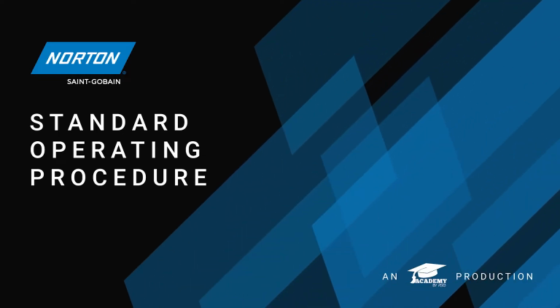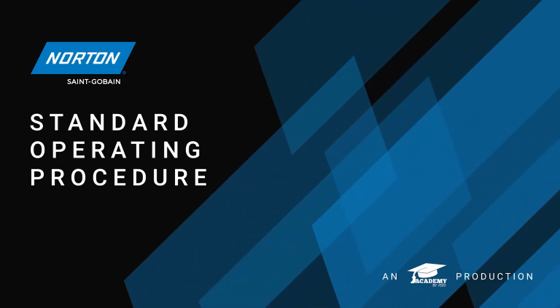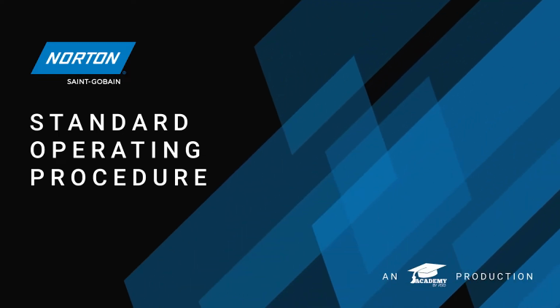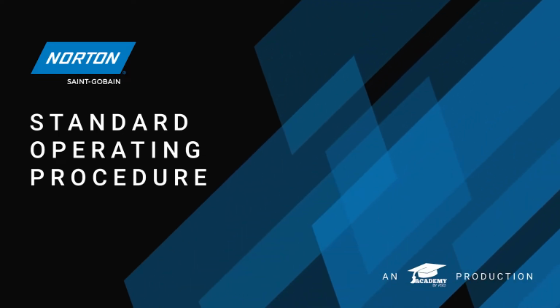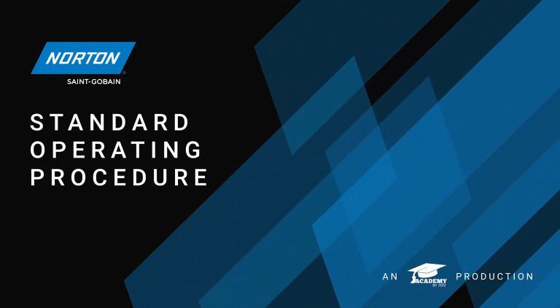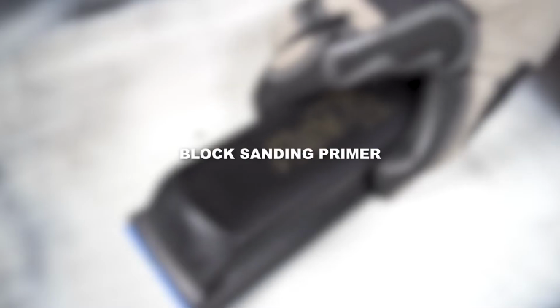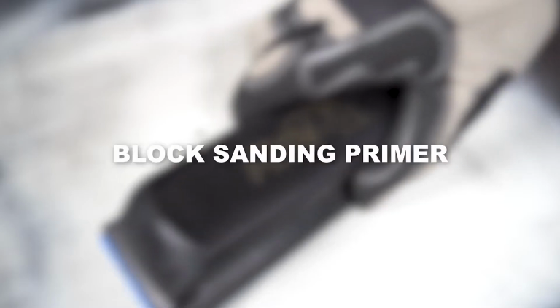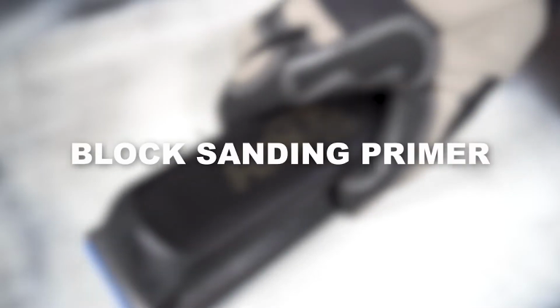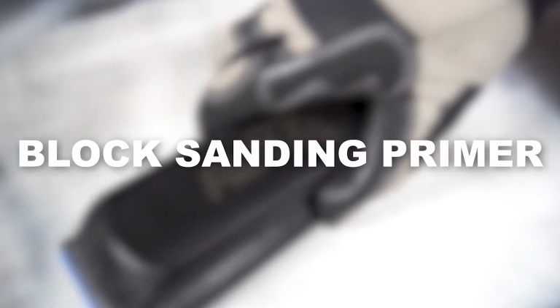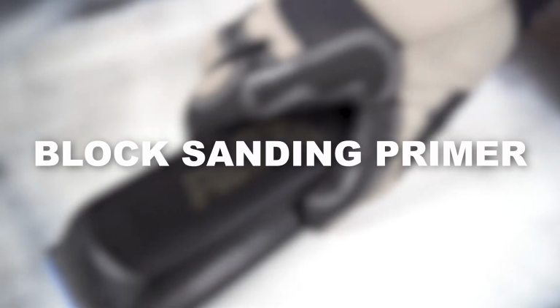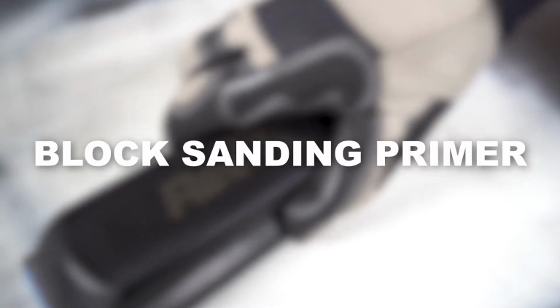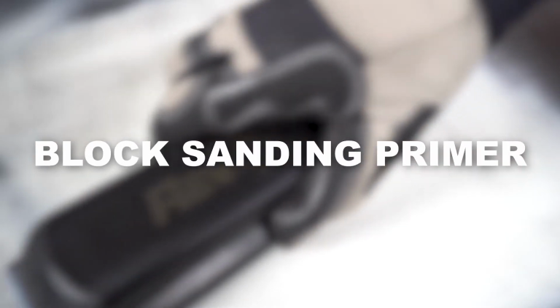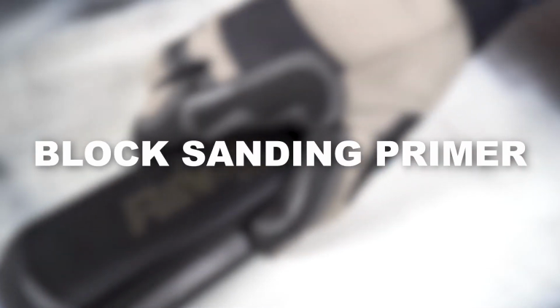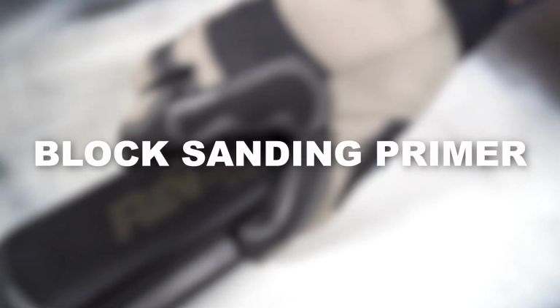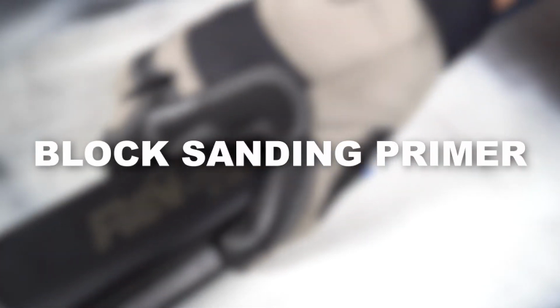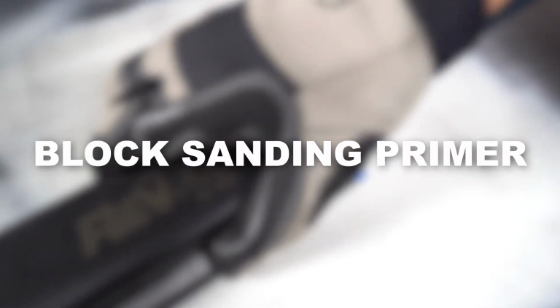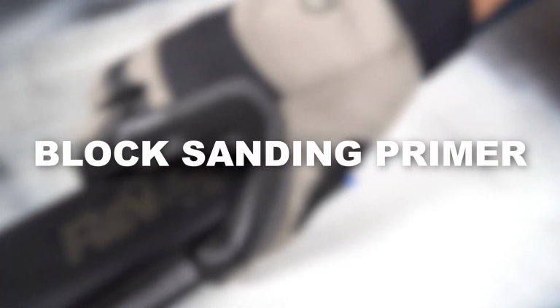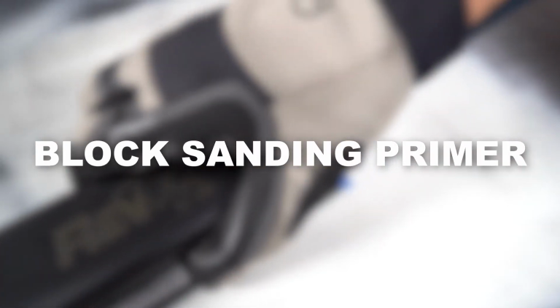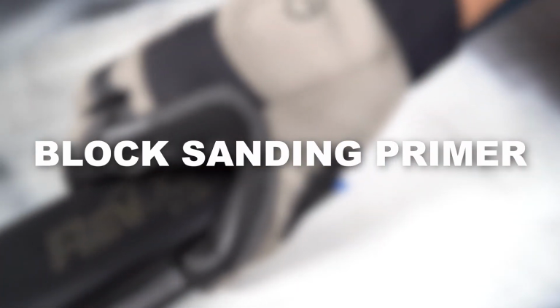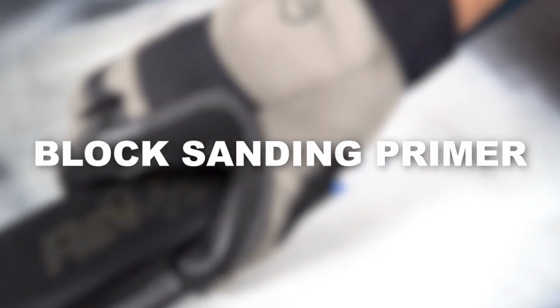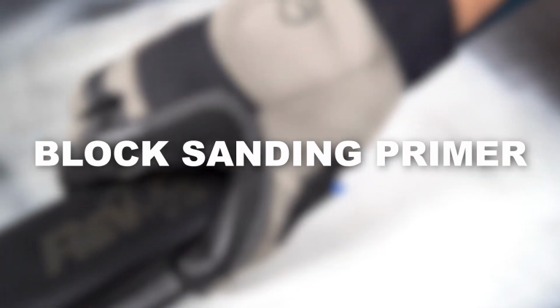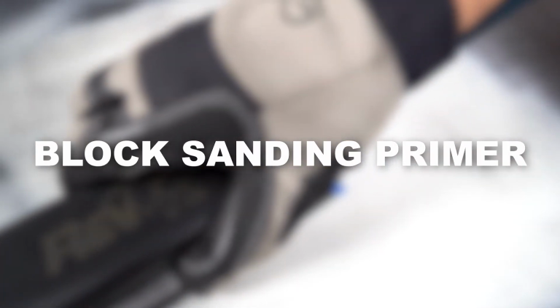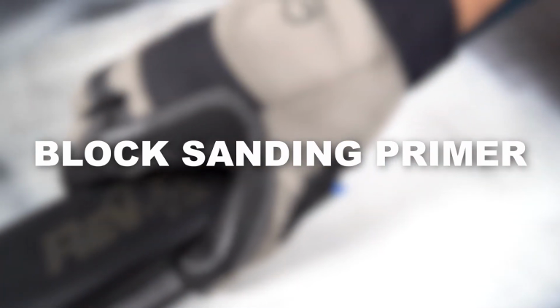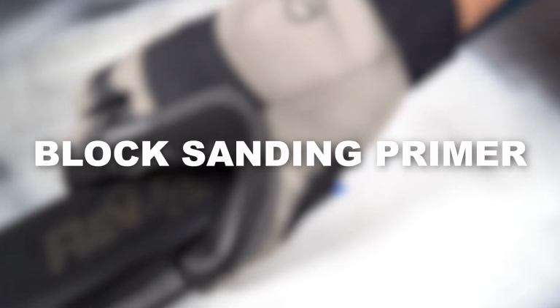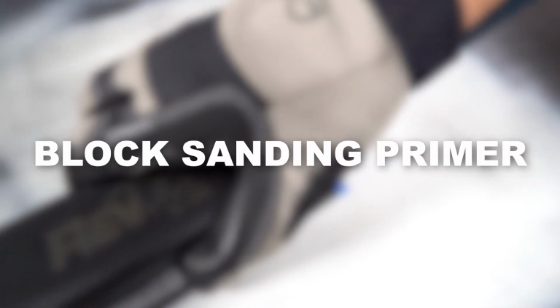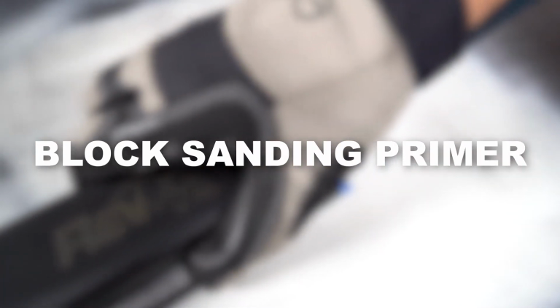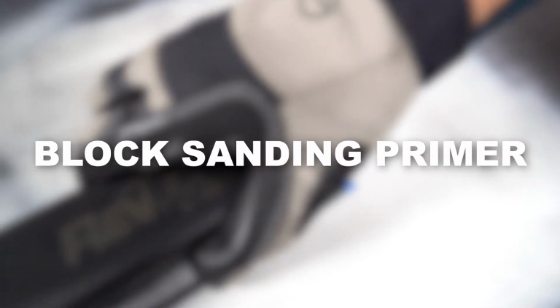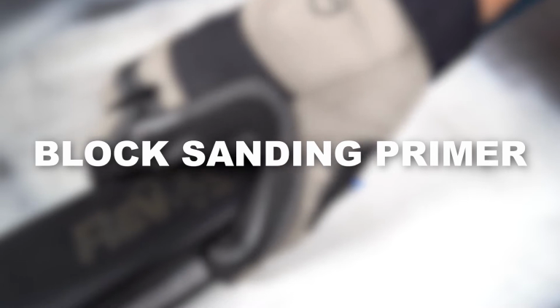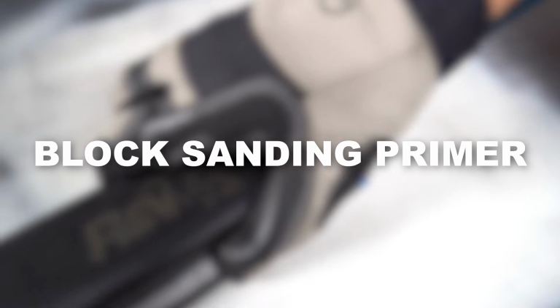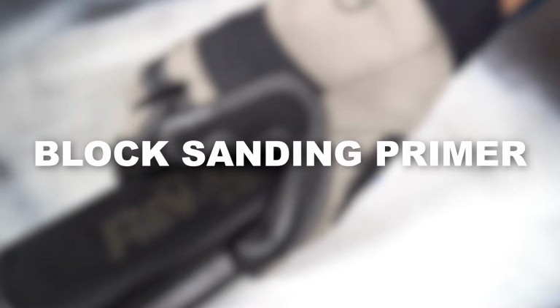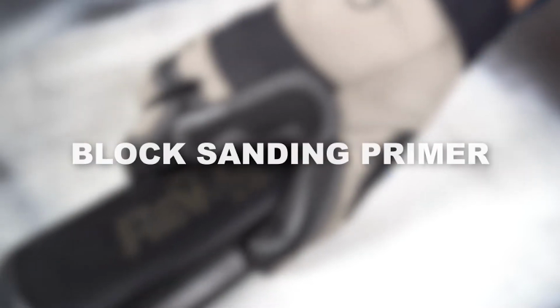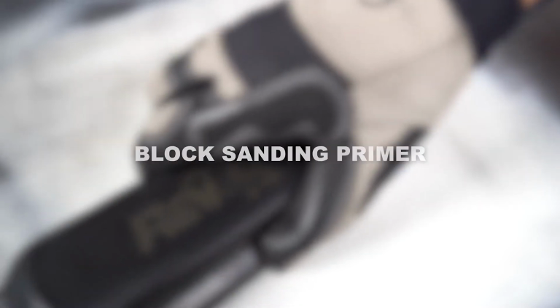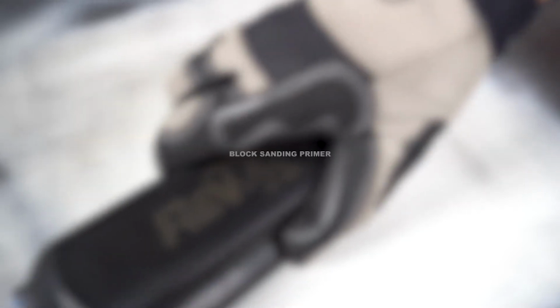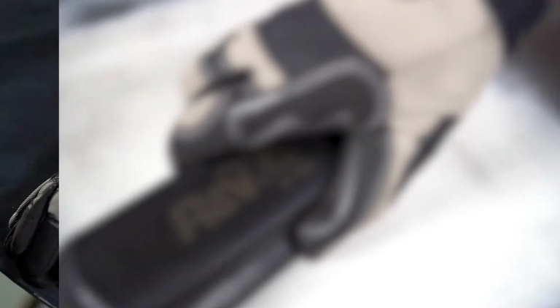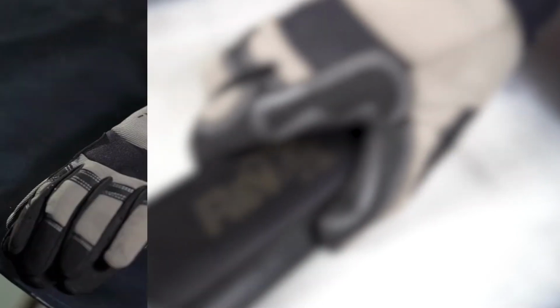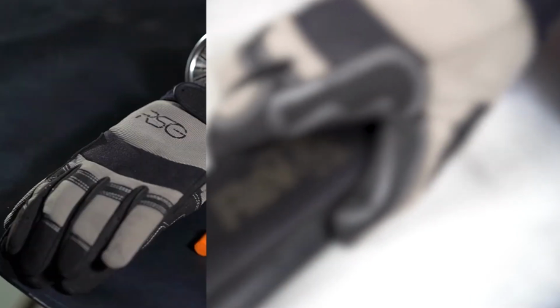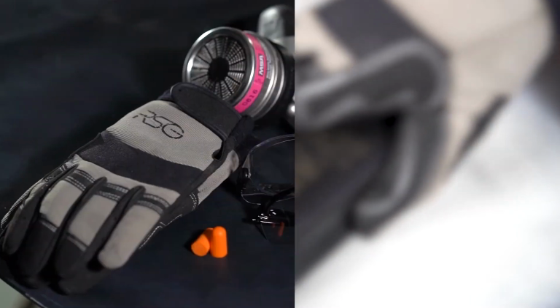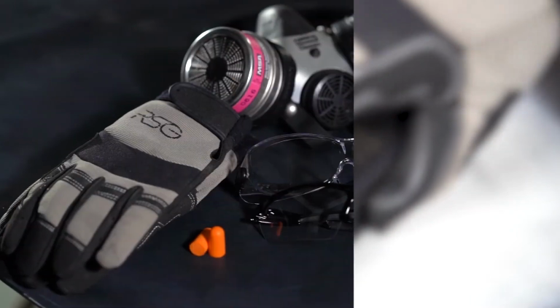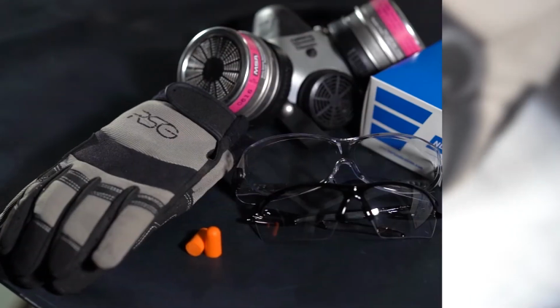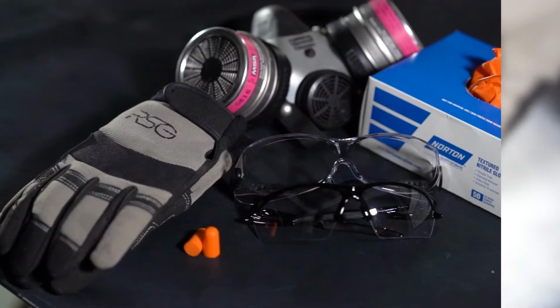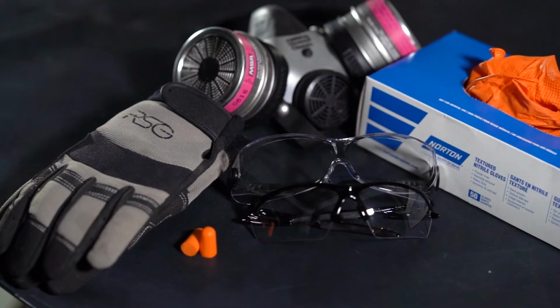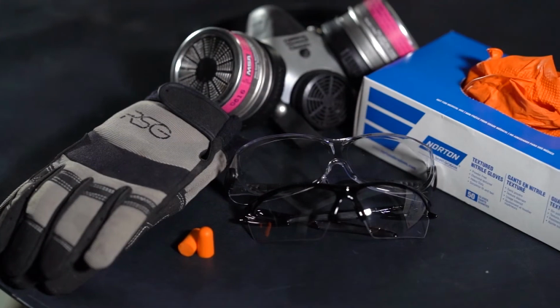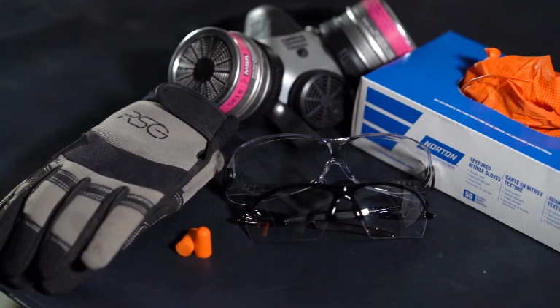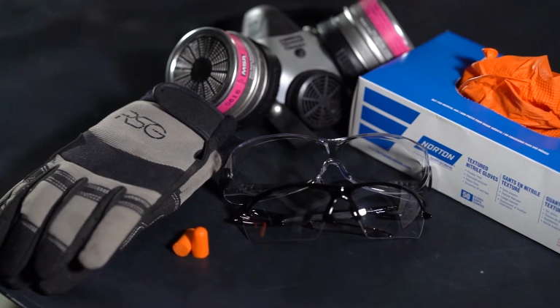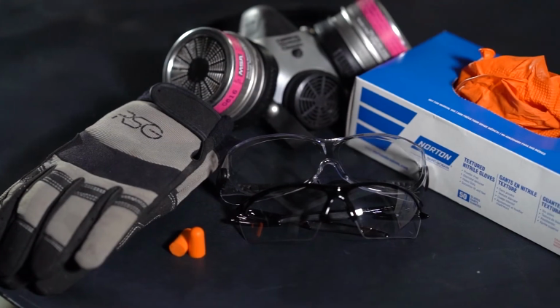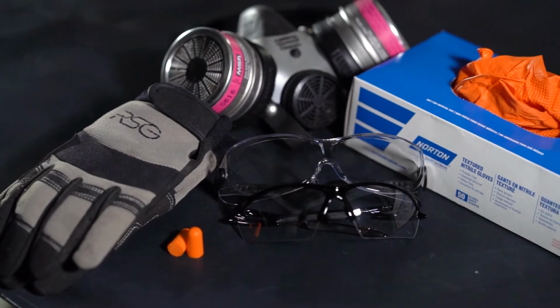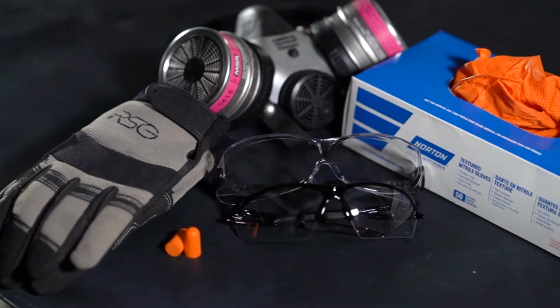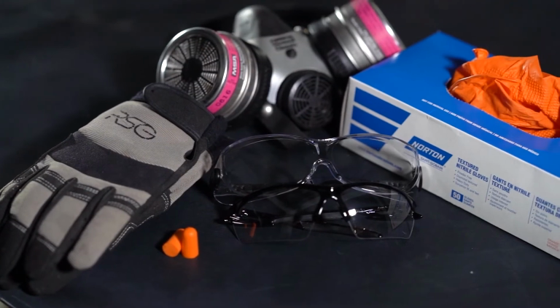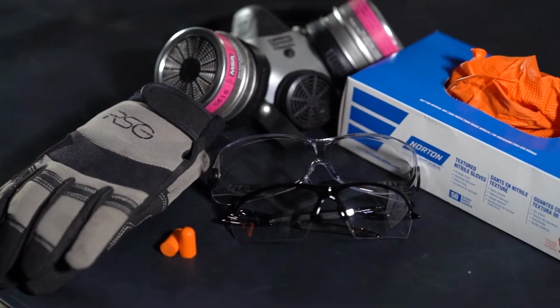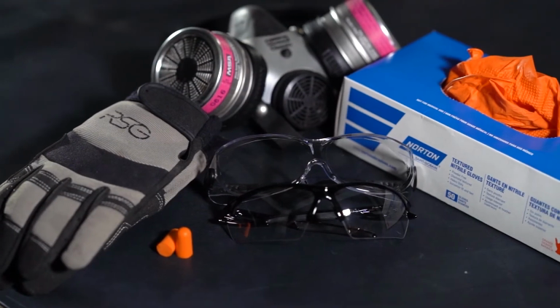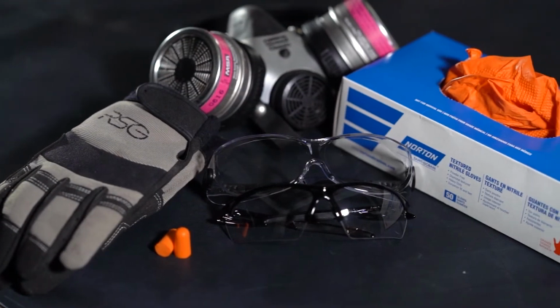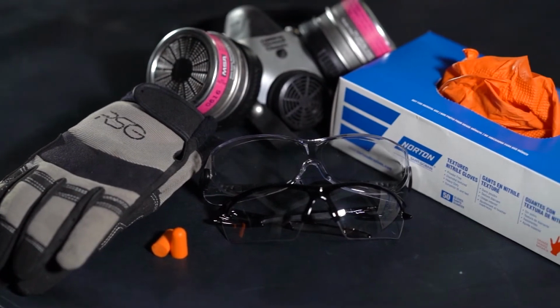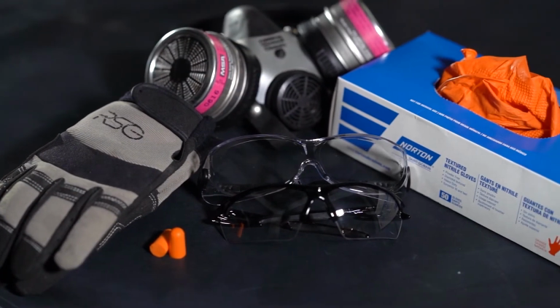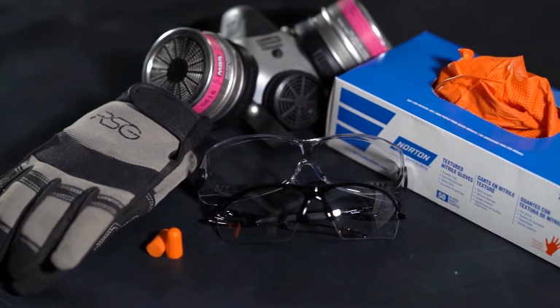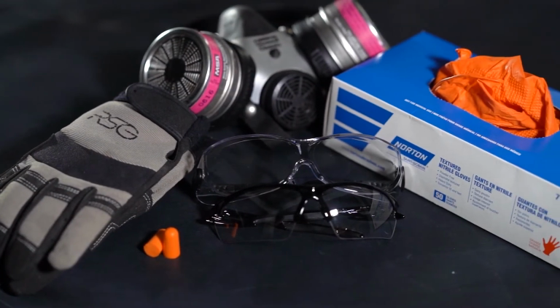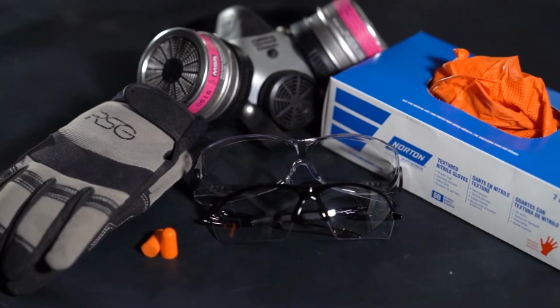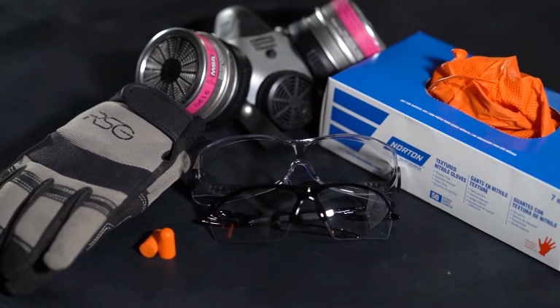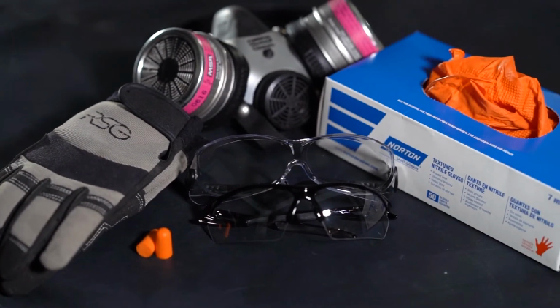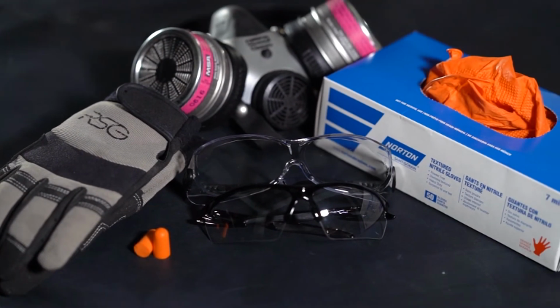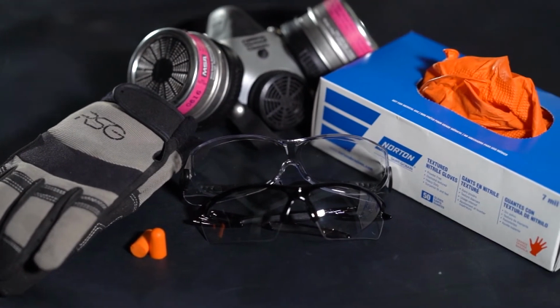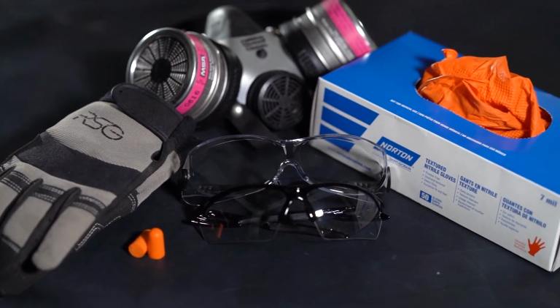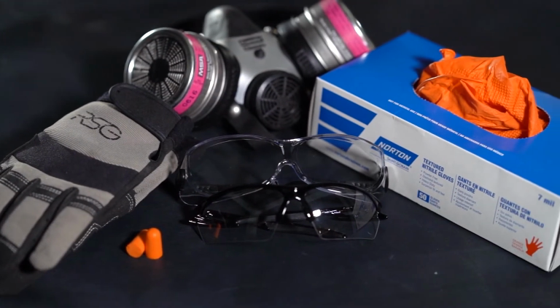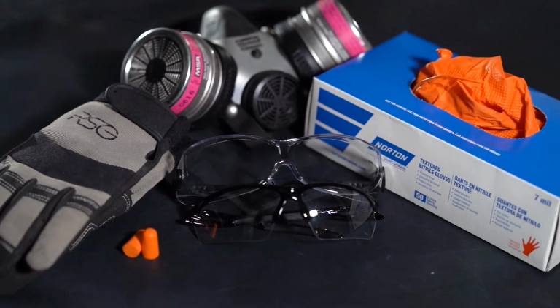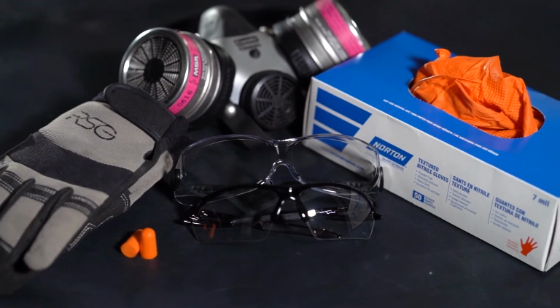This video reviews the steps for block sanding primer. As always, proper safety equipment should be utilized.